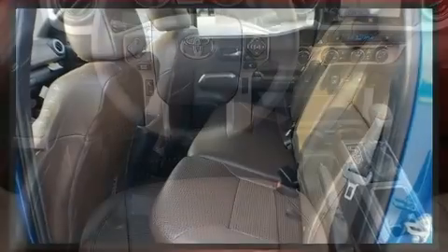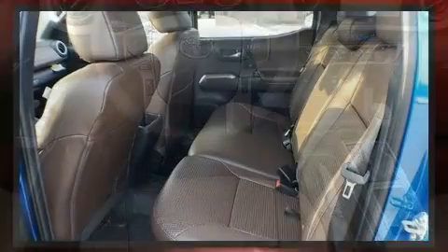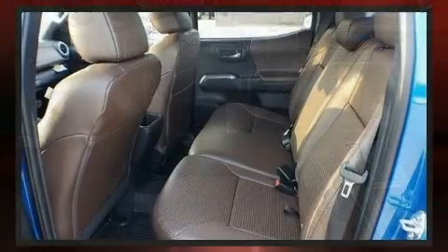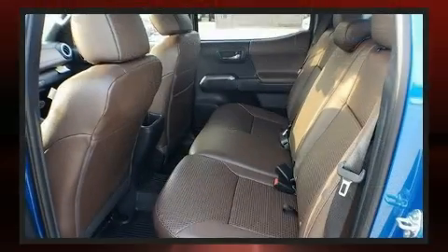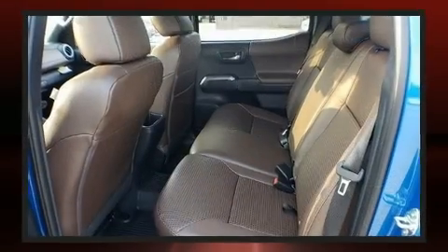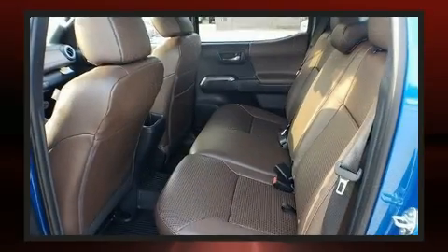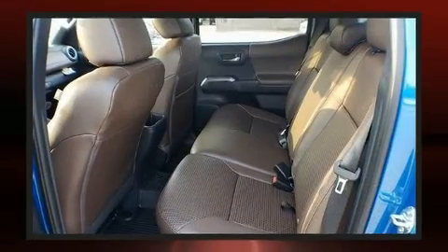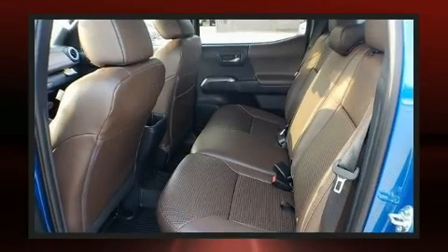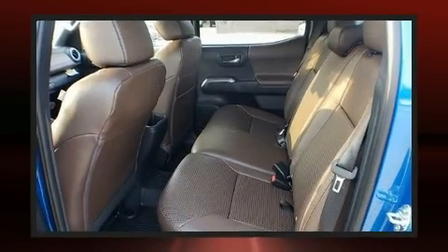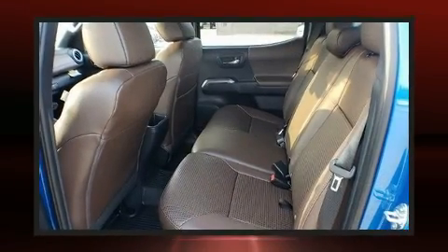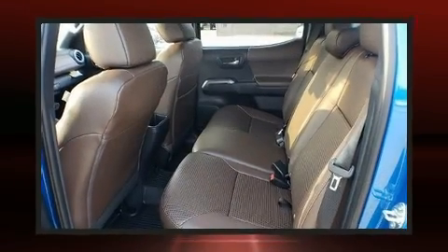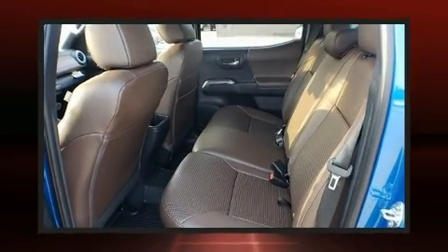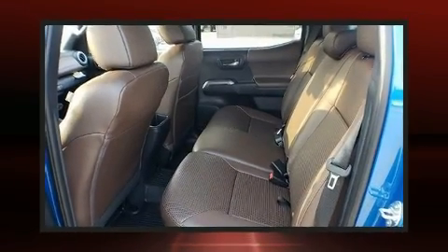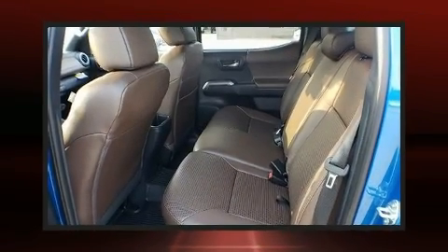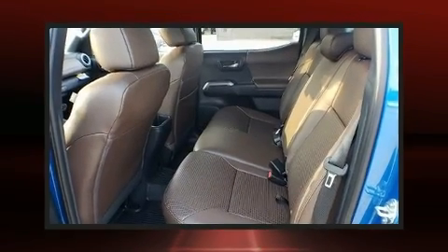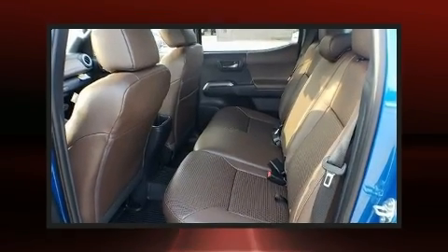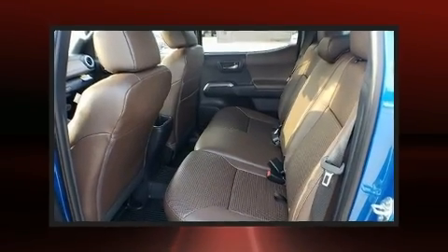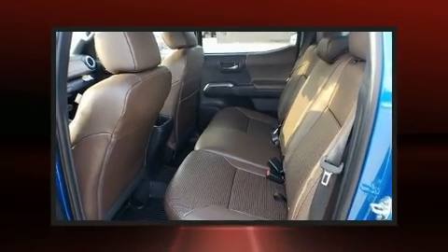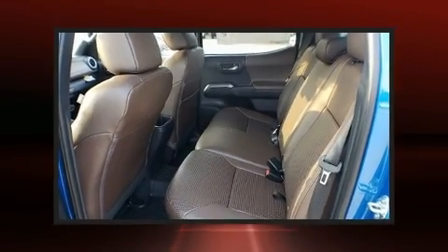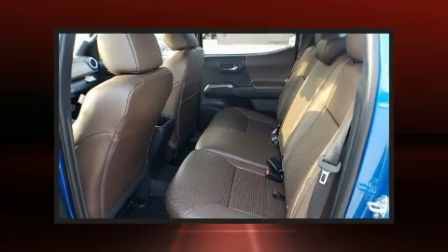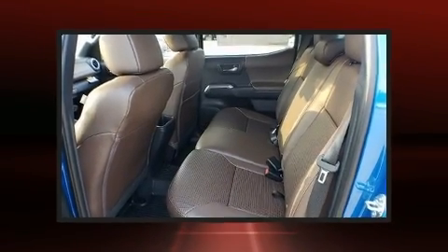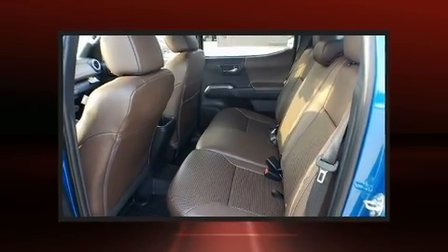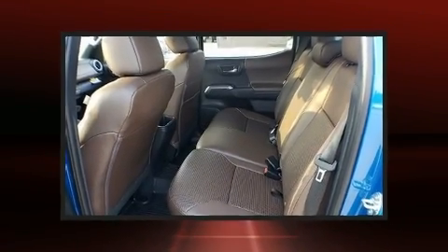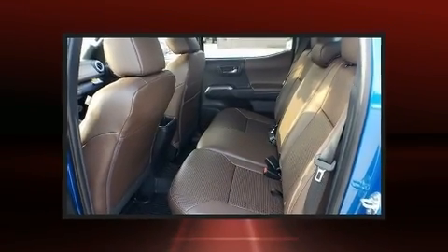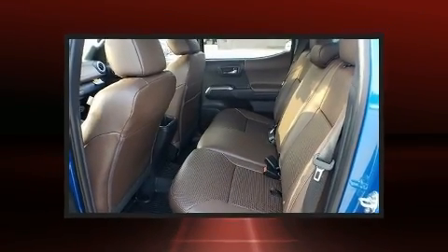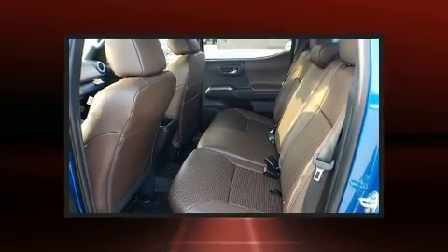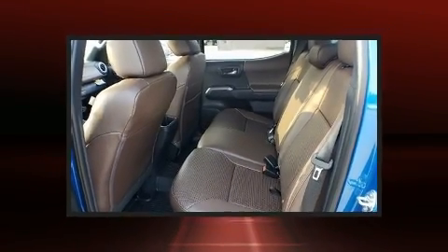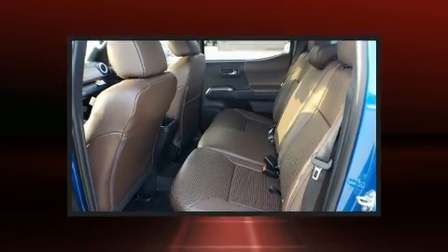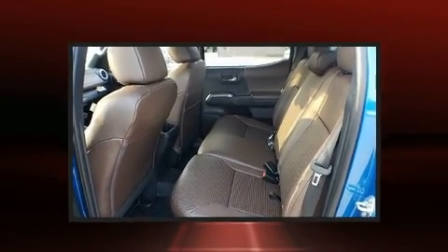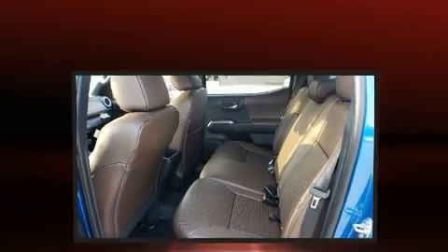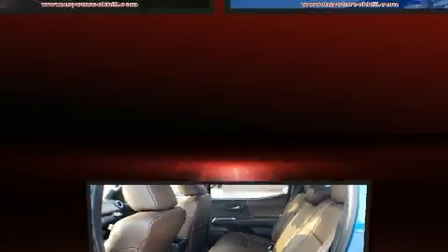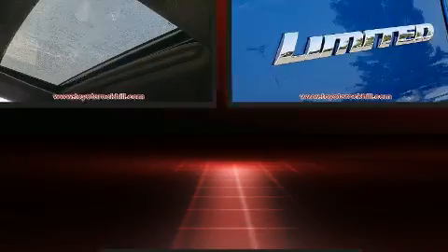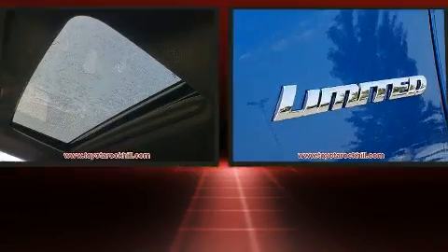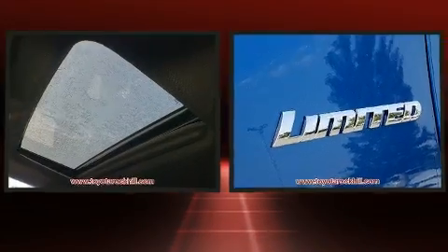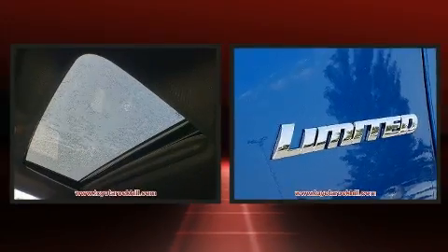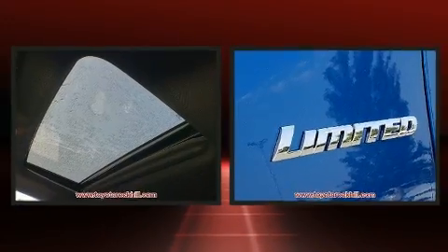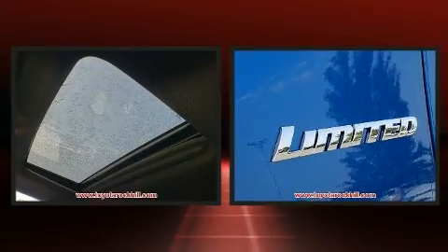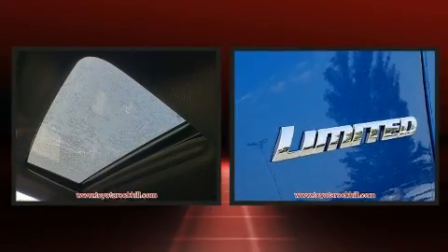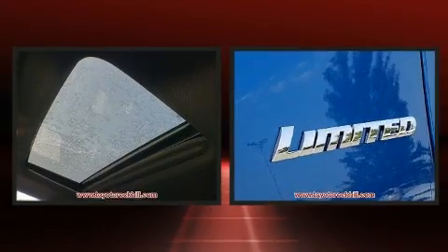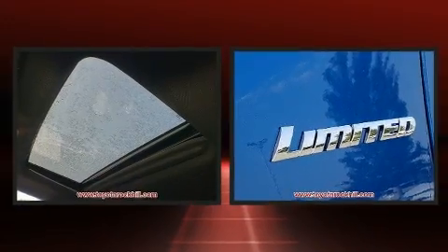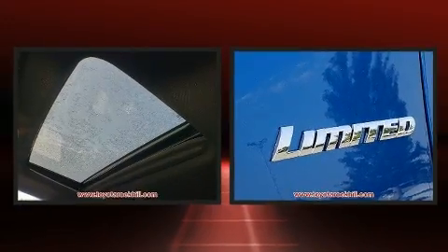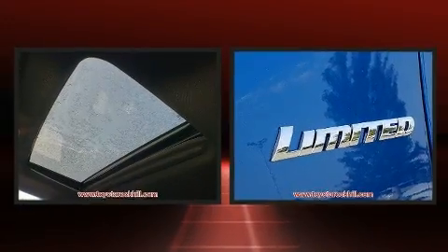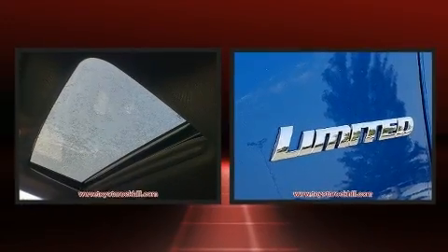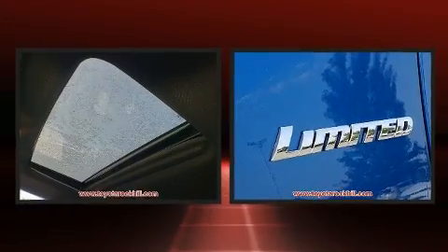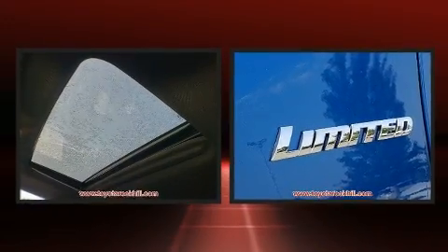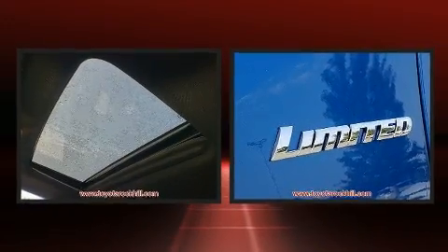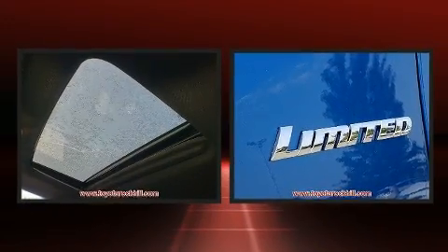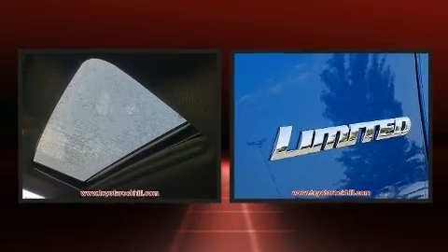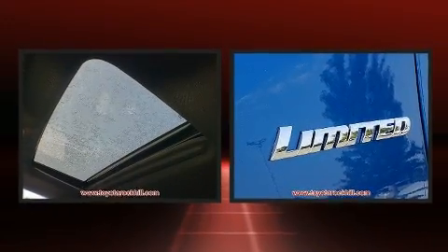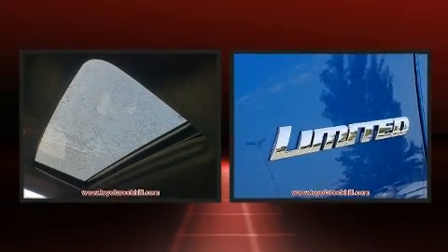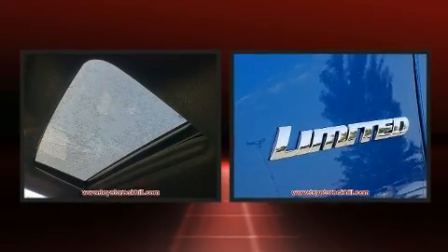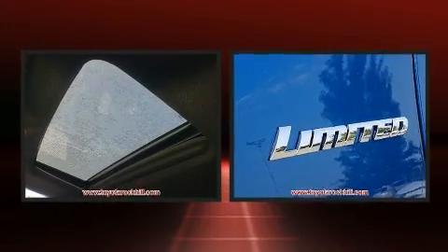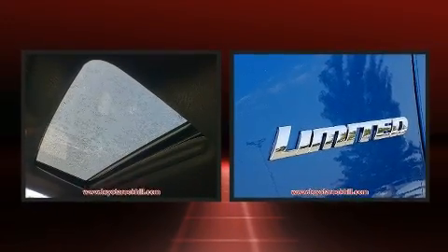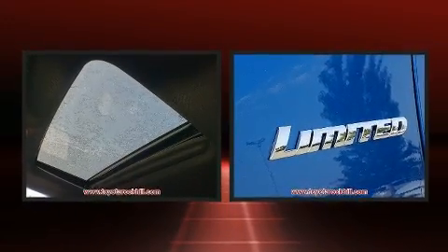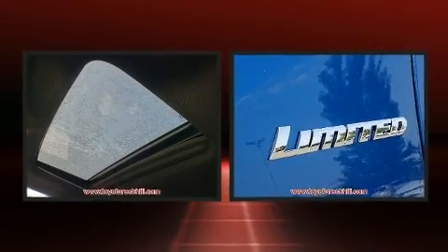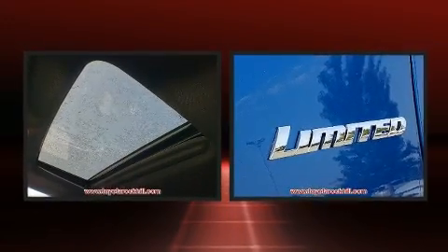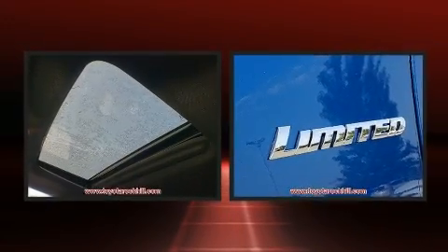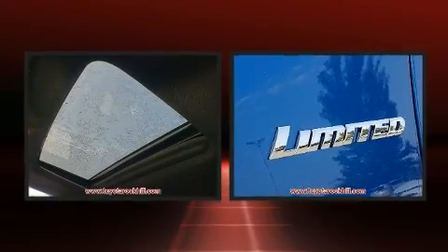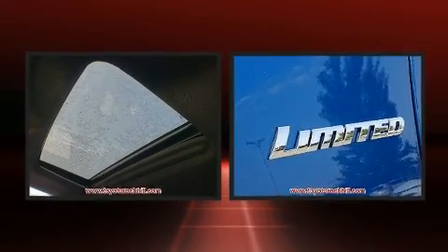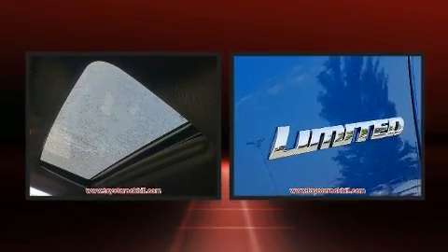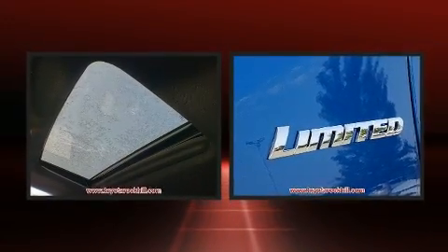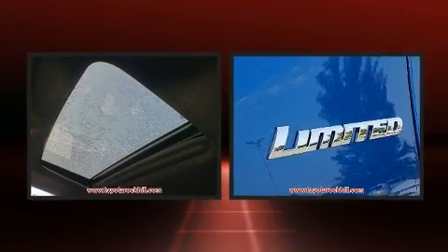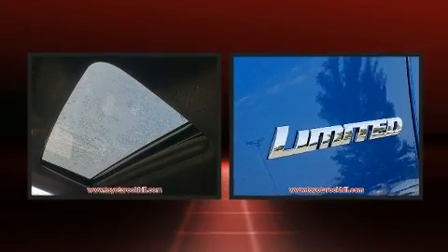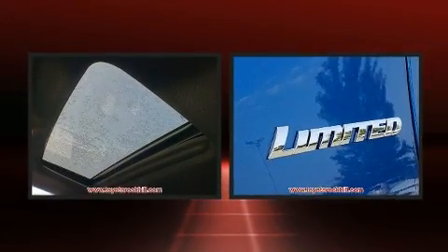Top features include front fog lights, an automatic dimming rearview mirror, a trailer hitch, and one-touch window functionality.